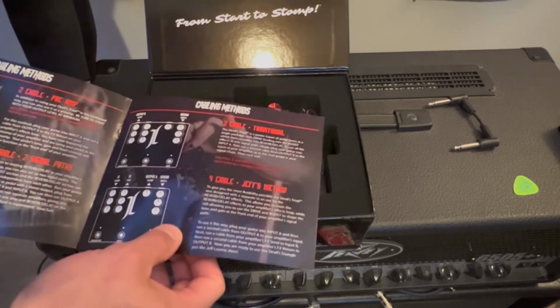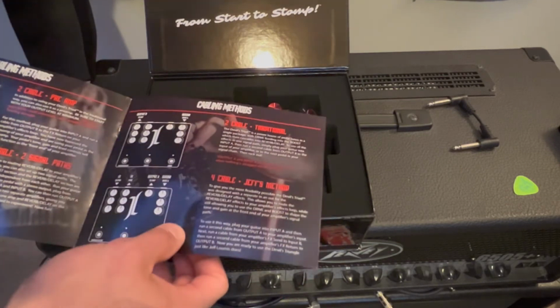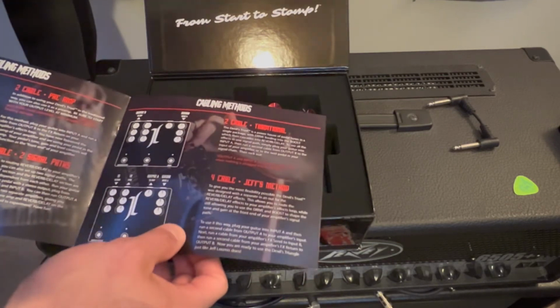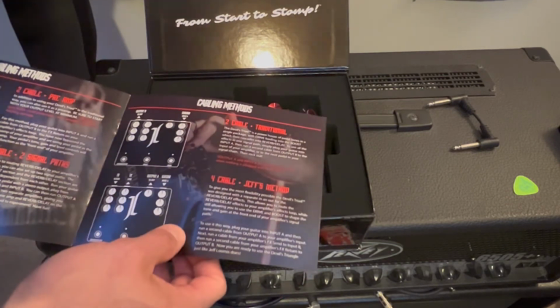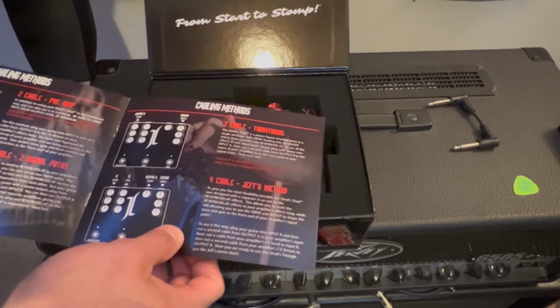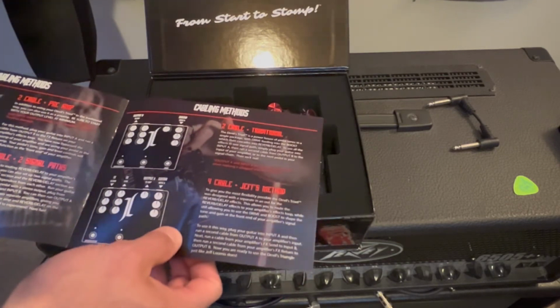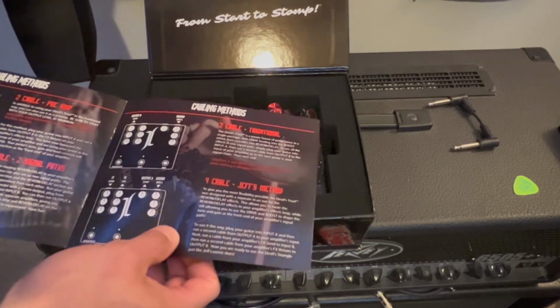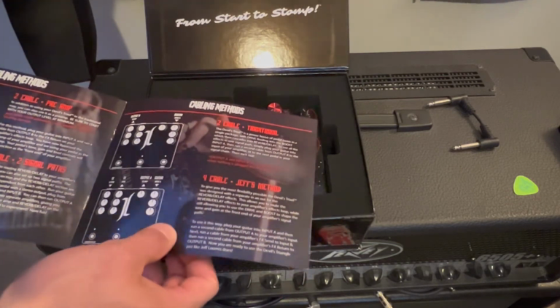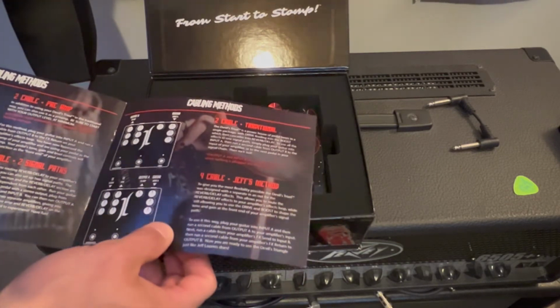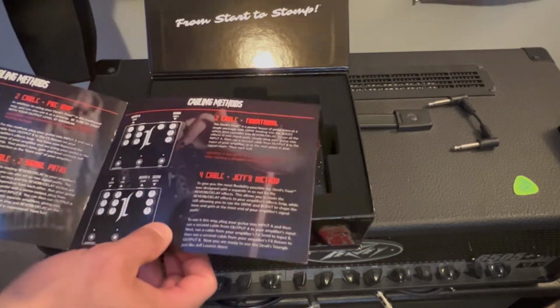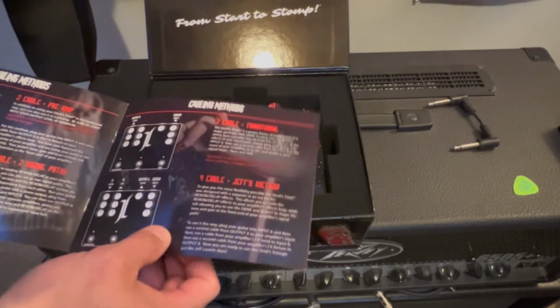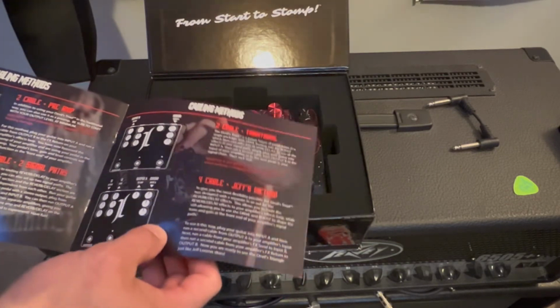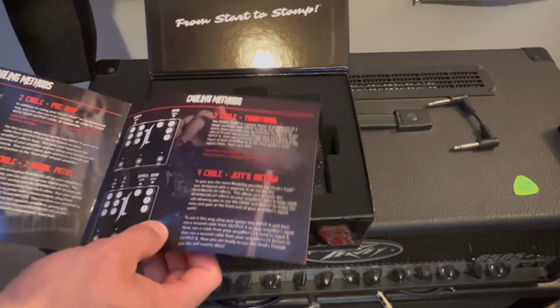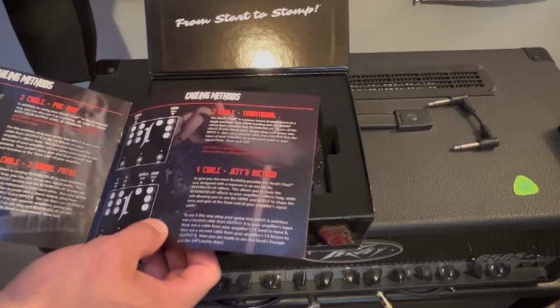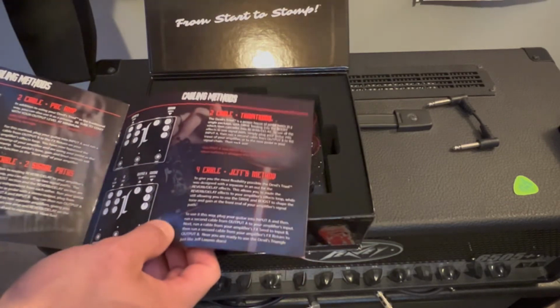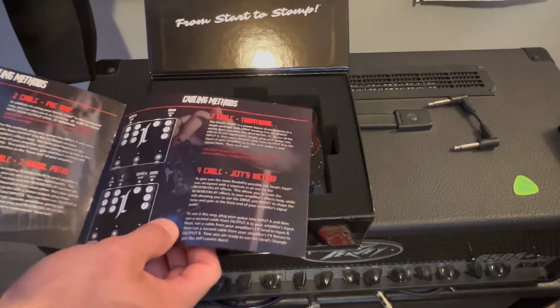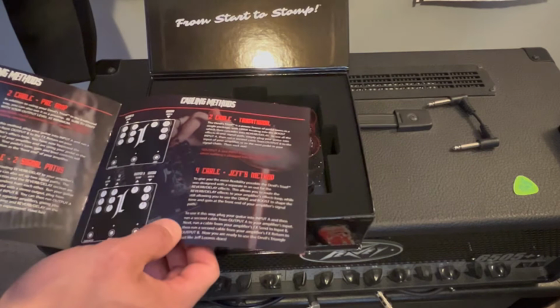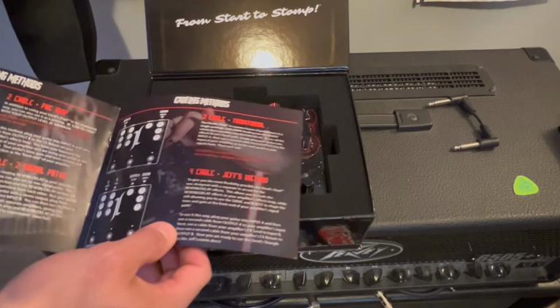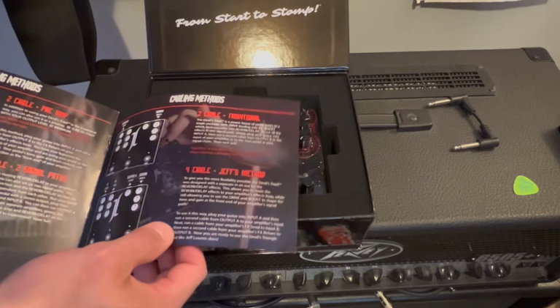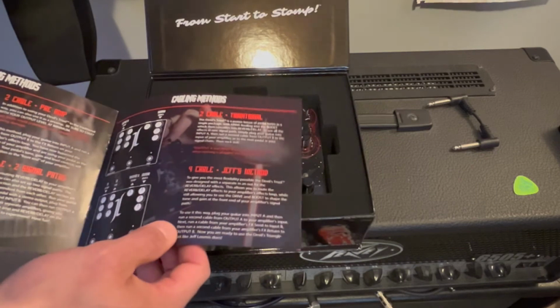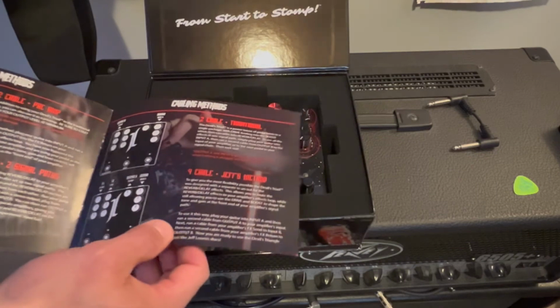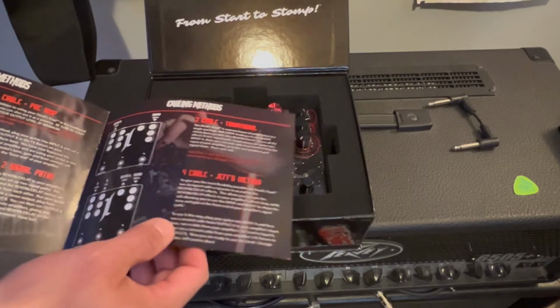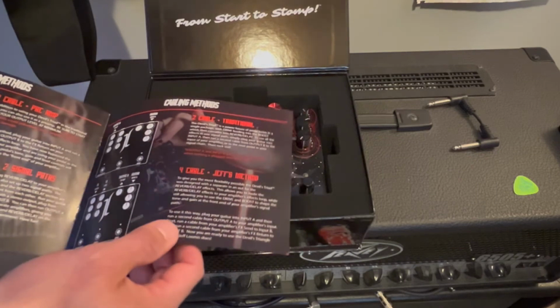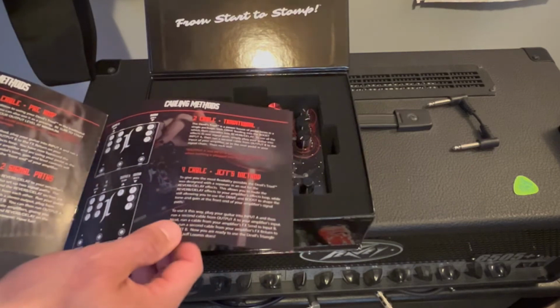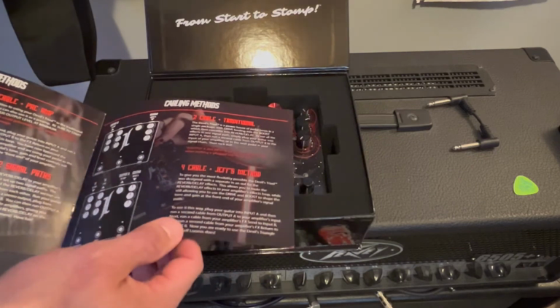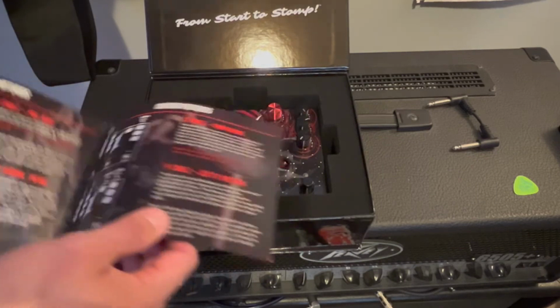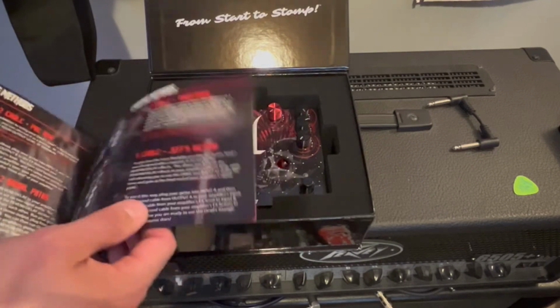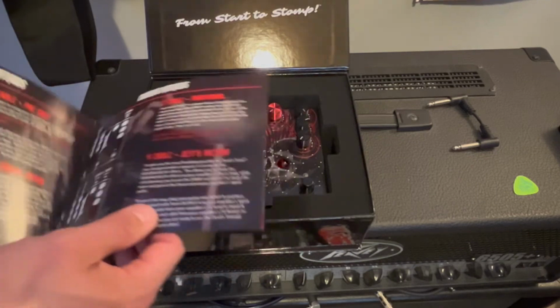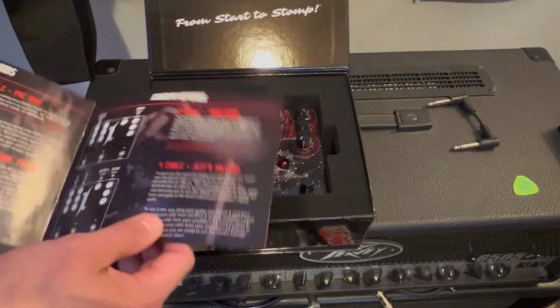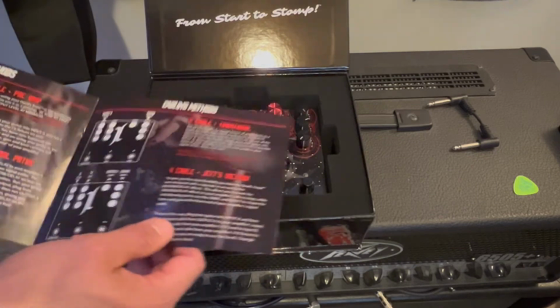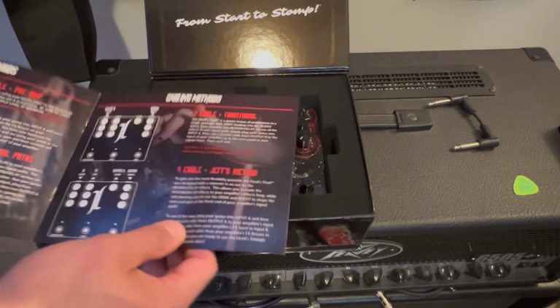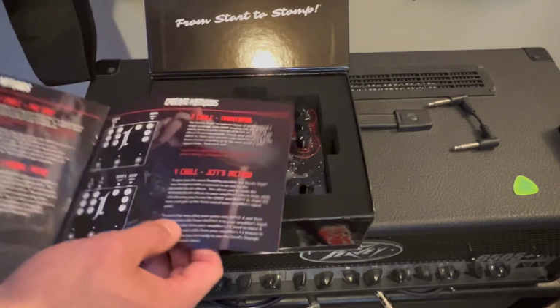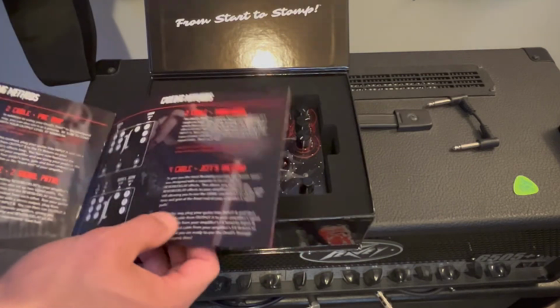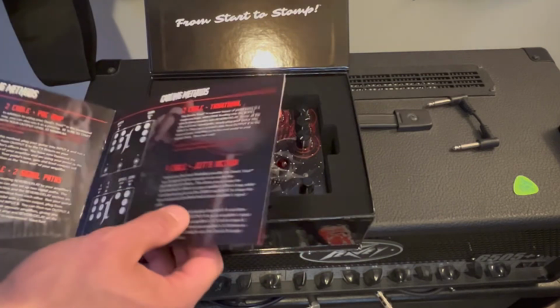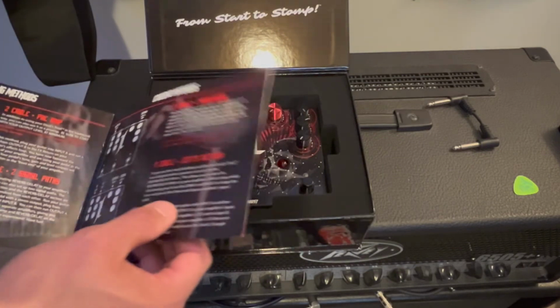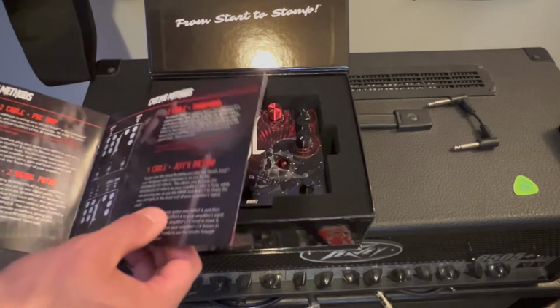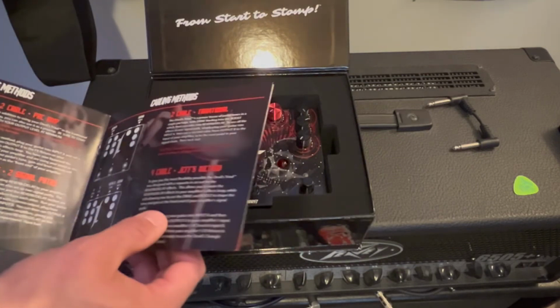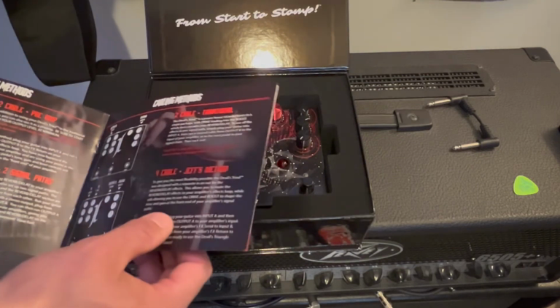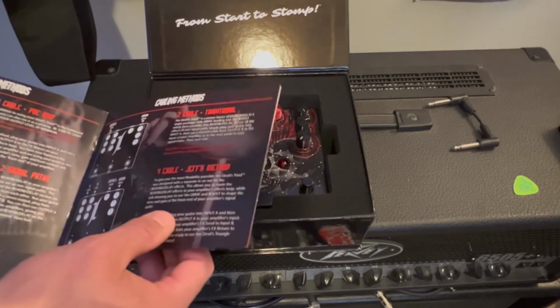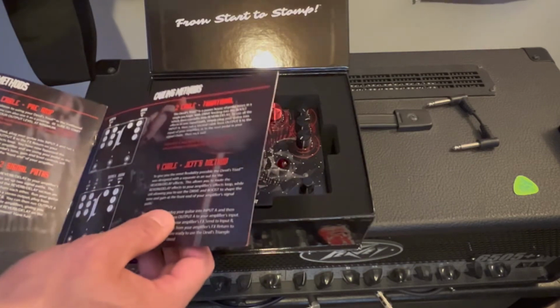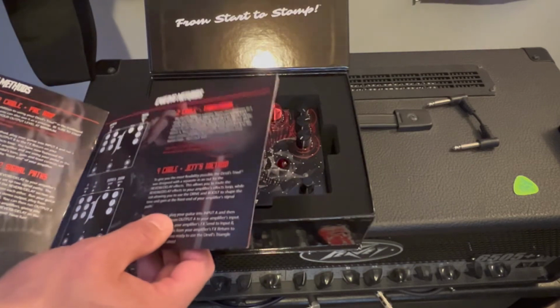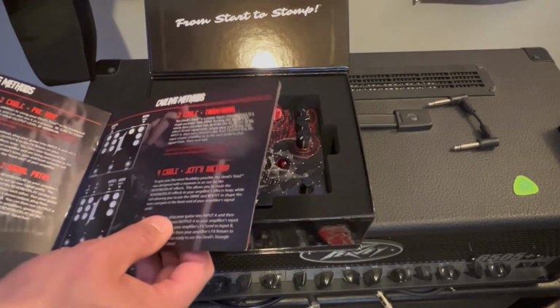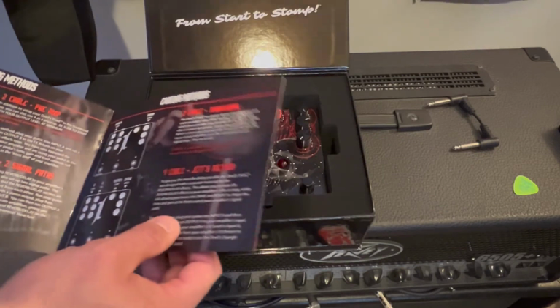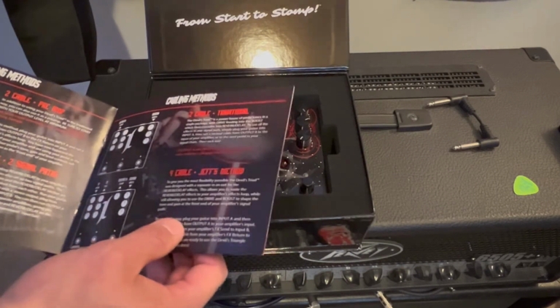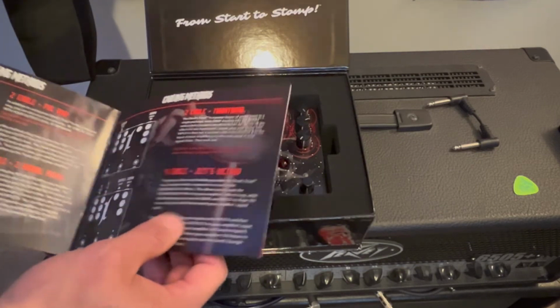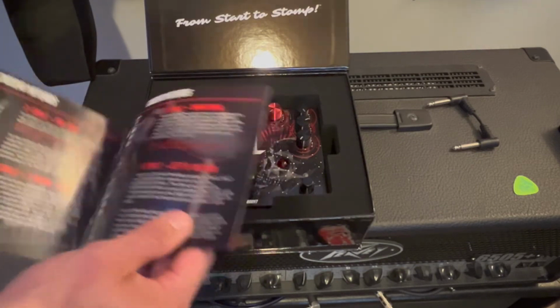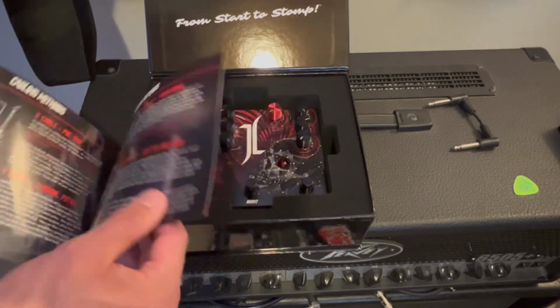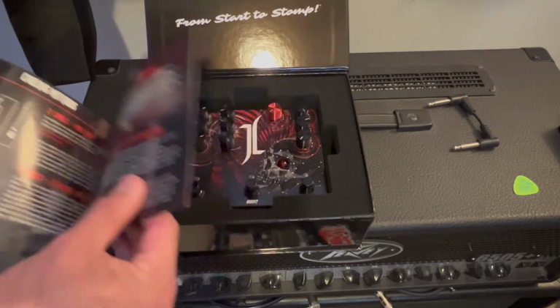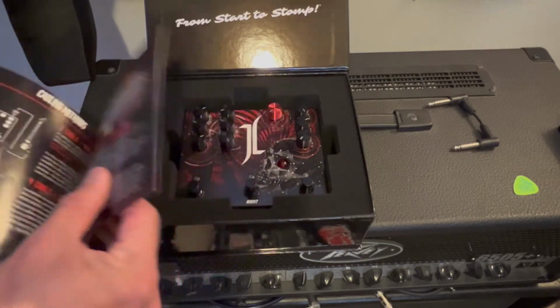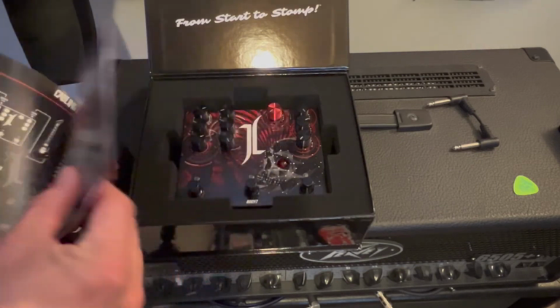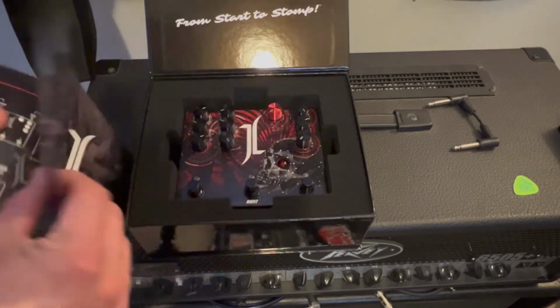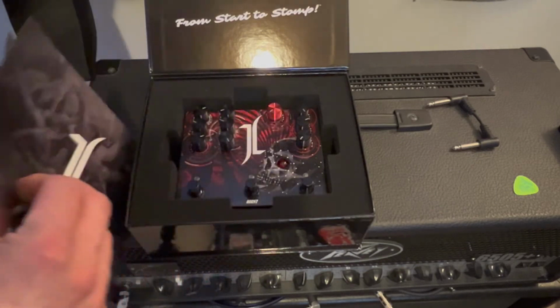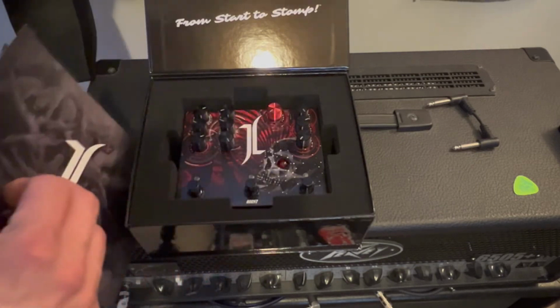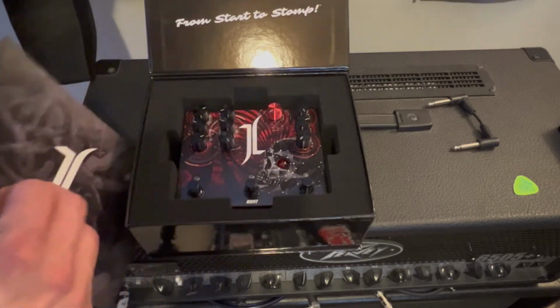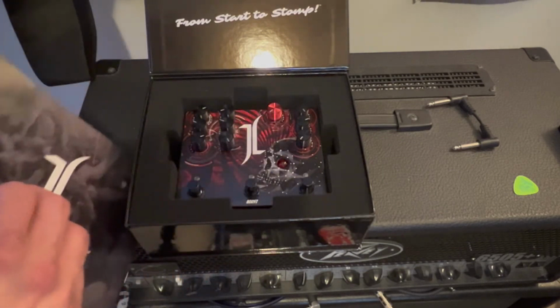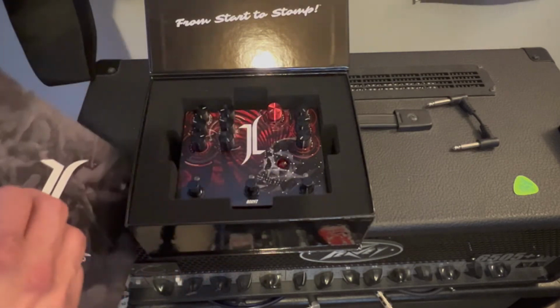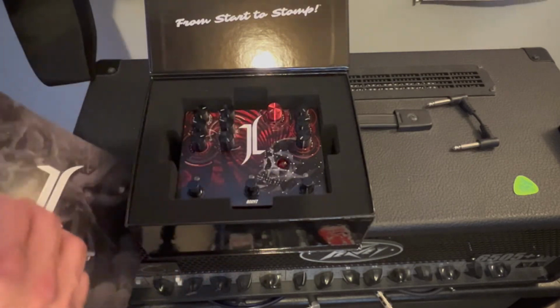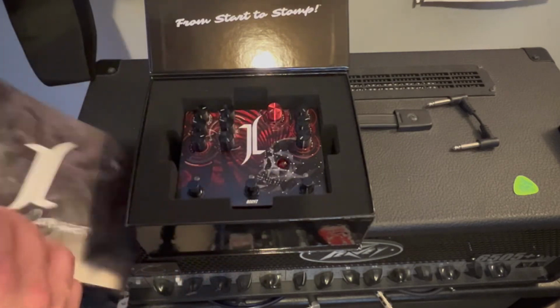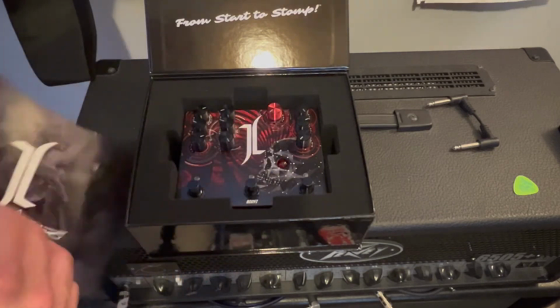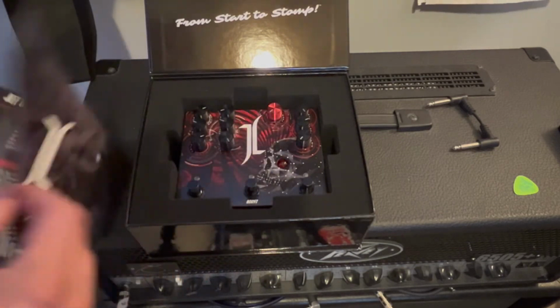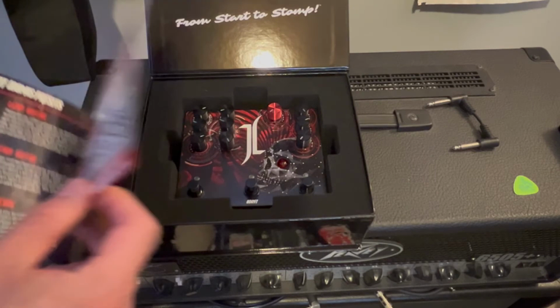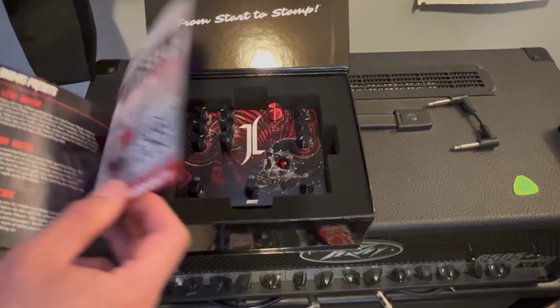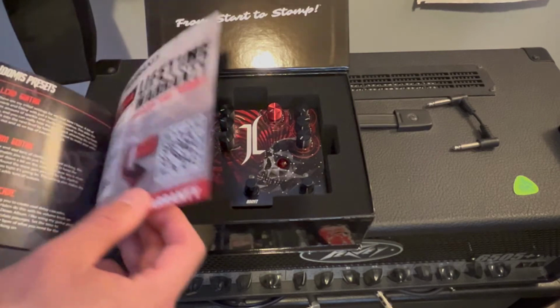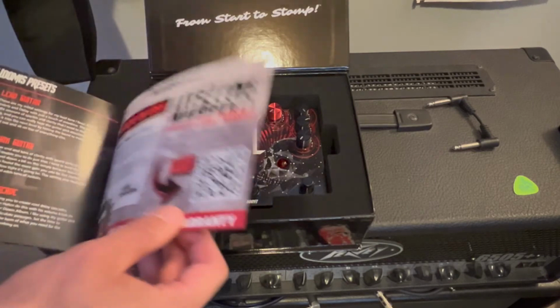It talks about the two-cable method and the four-cable method. If you've researched these pedals at all, you know this pedal does work well with a four-cable setup.